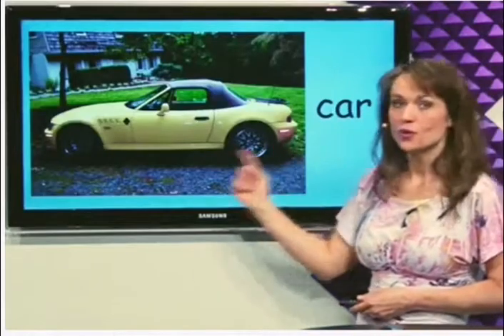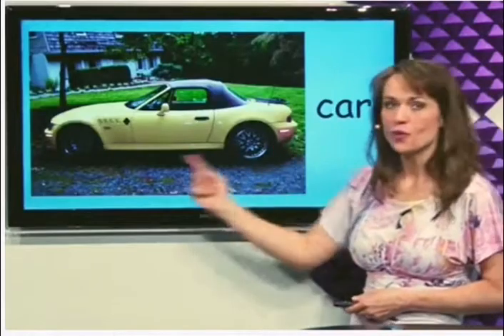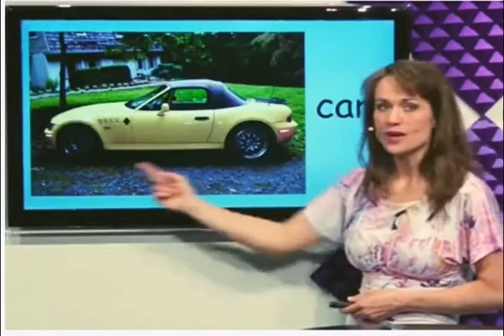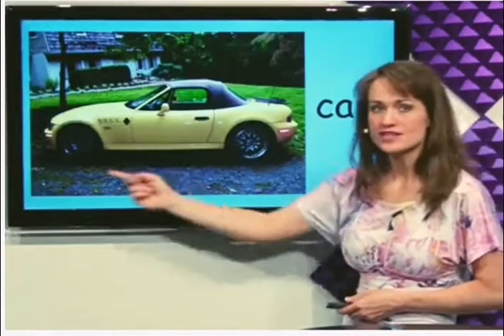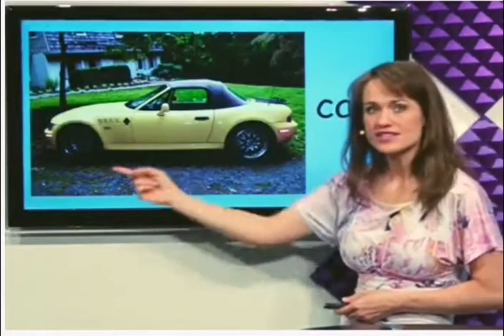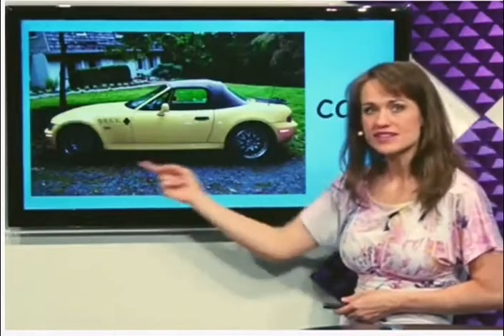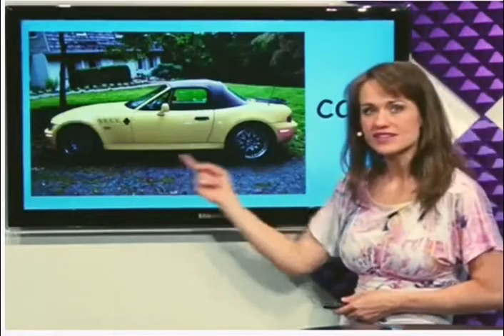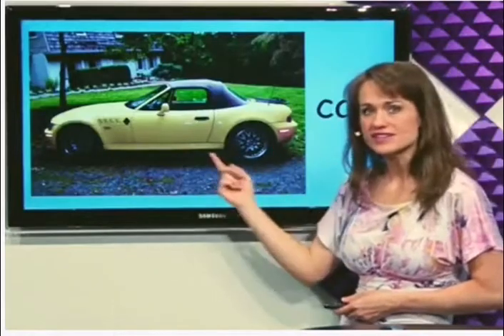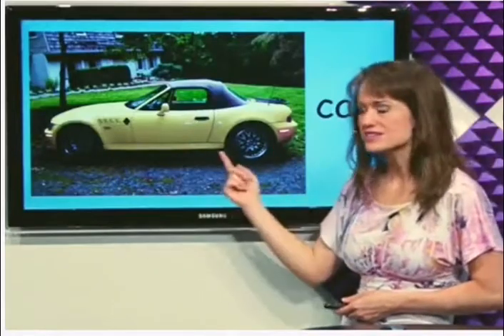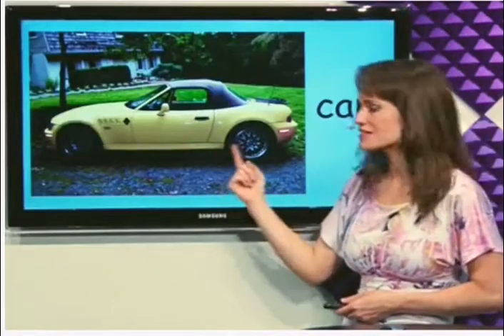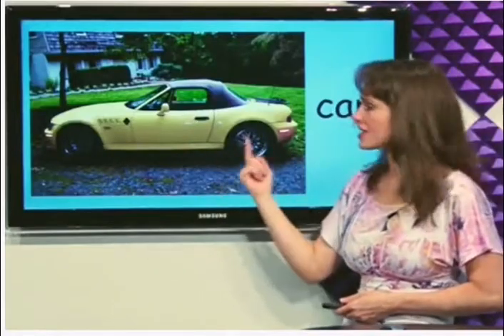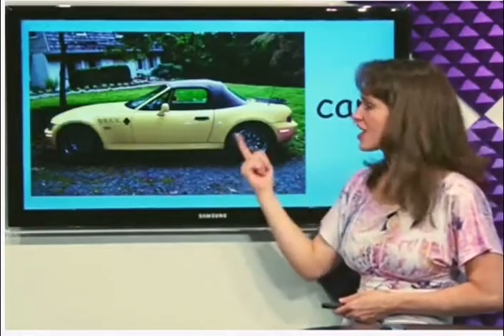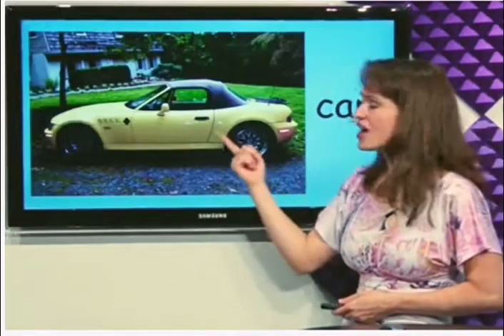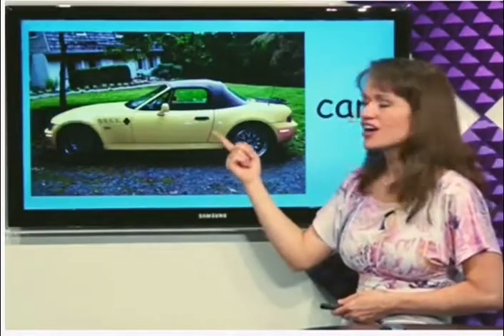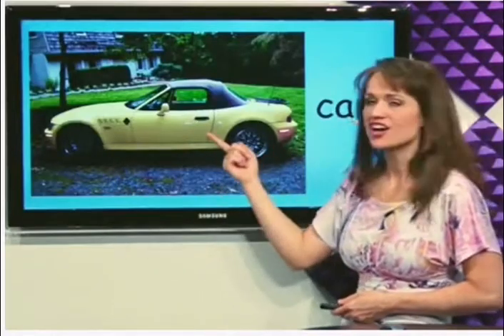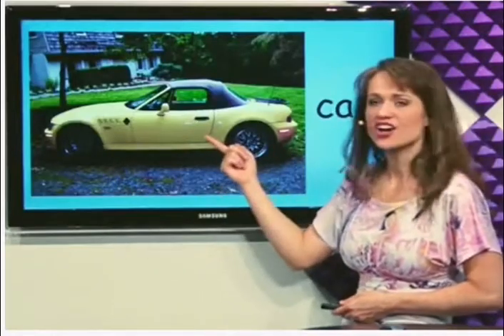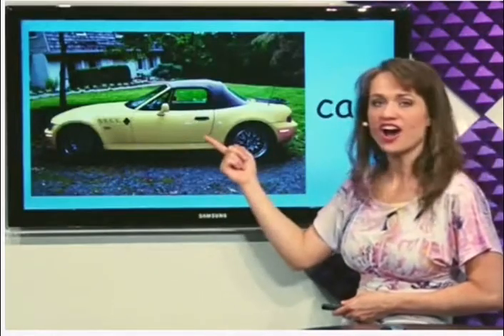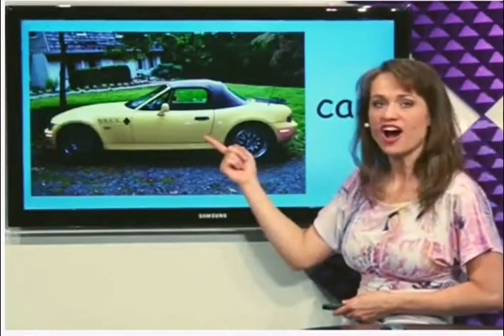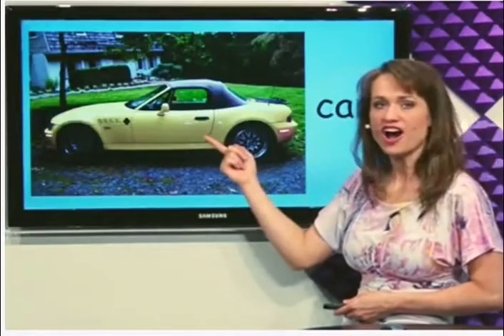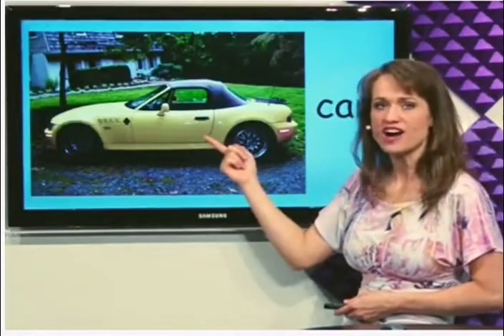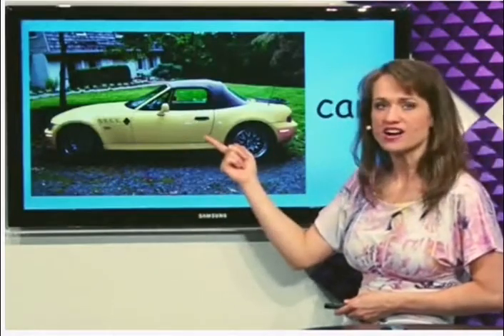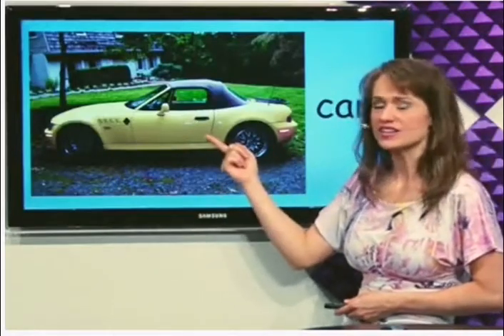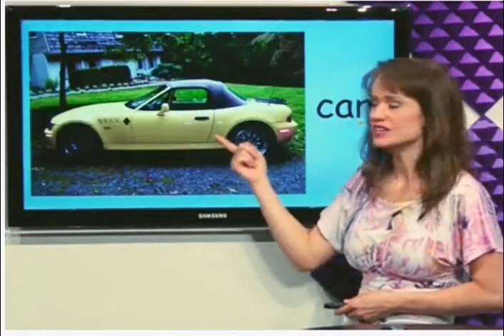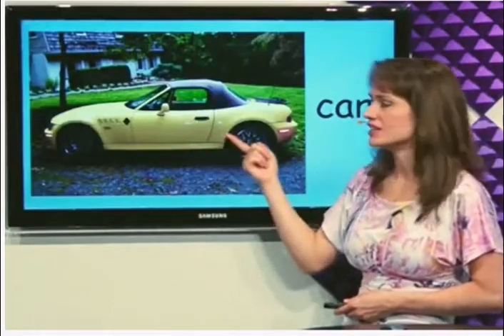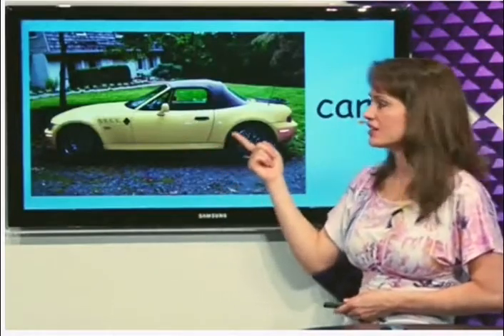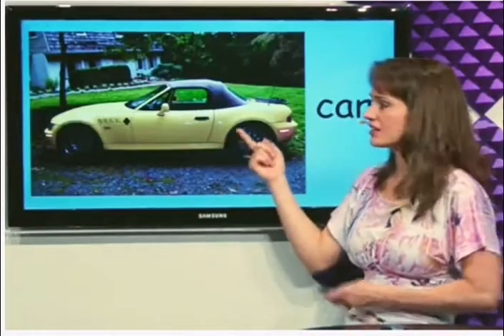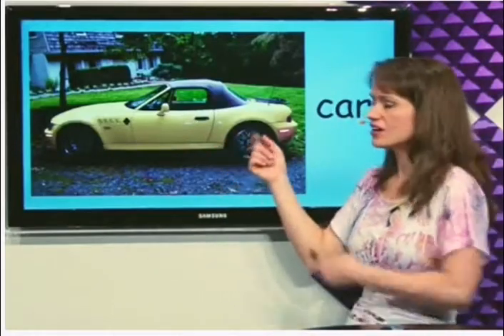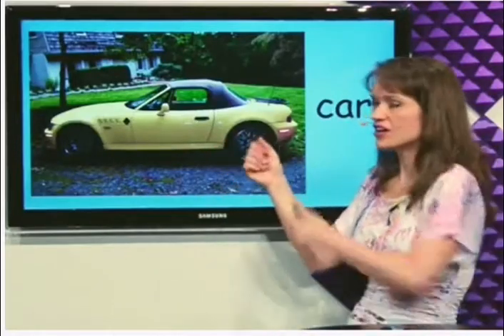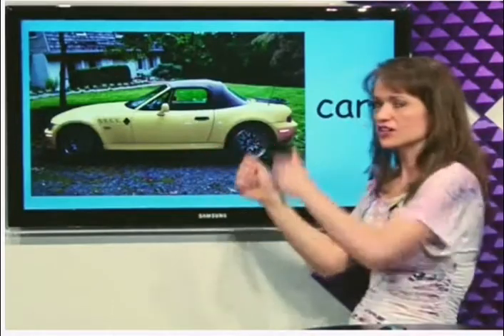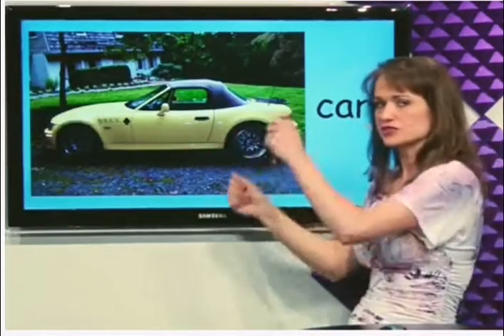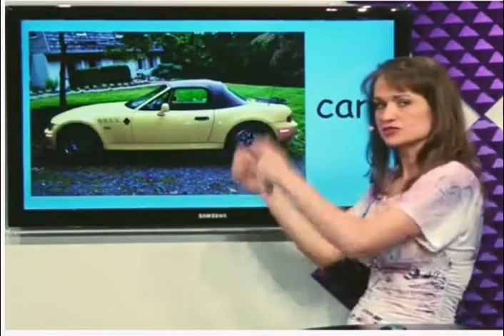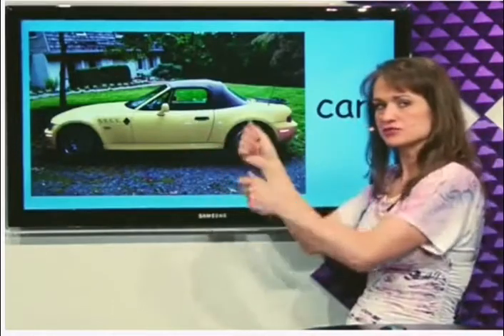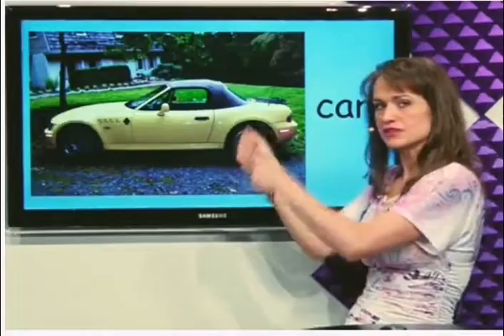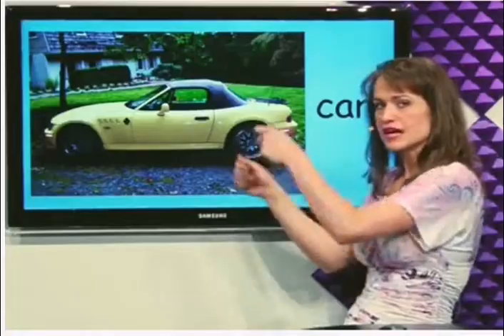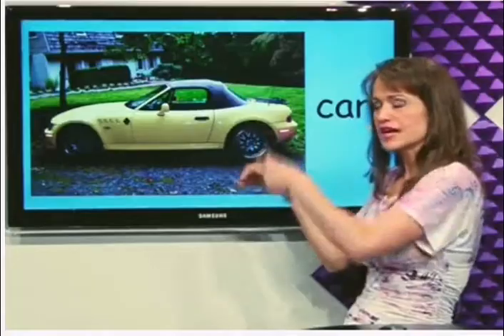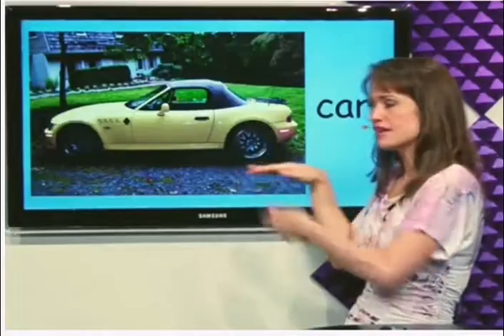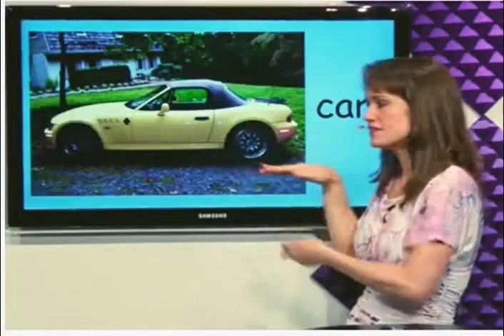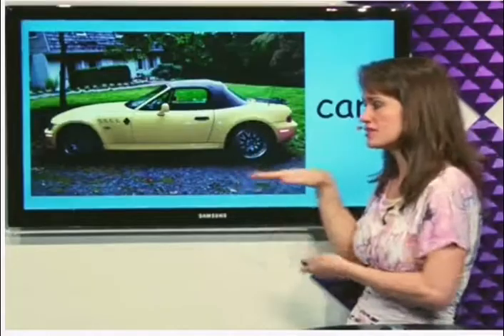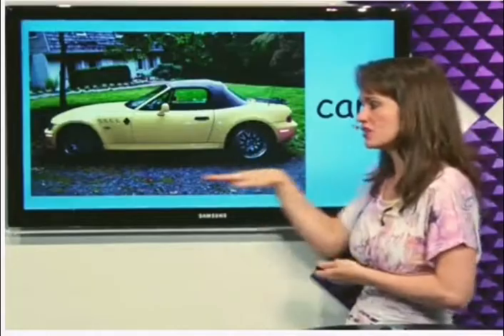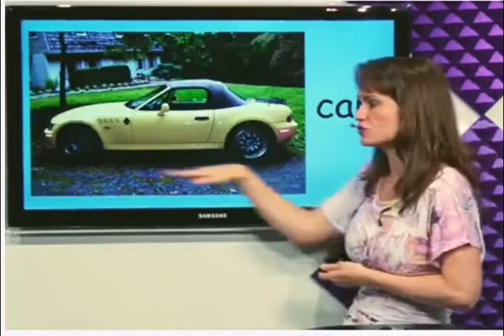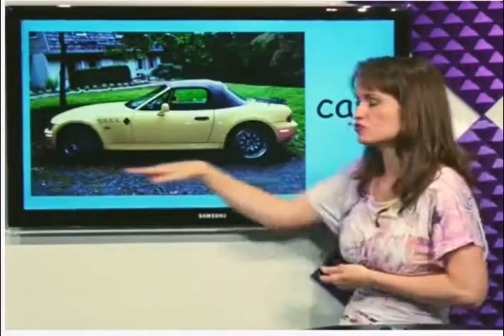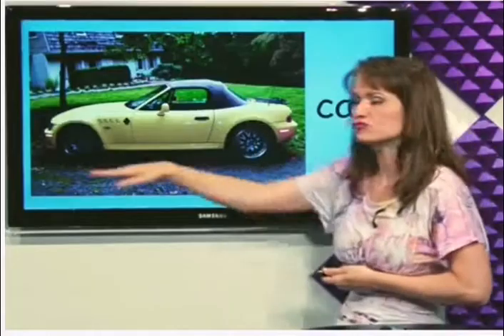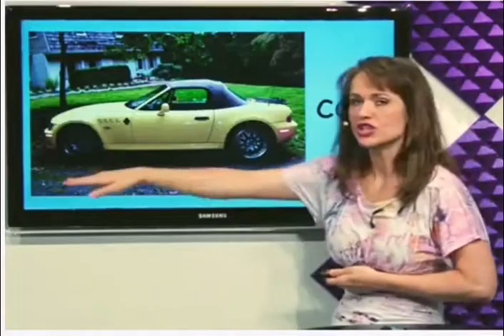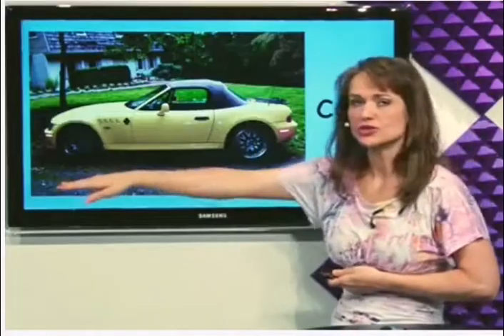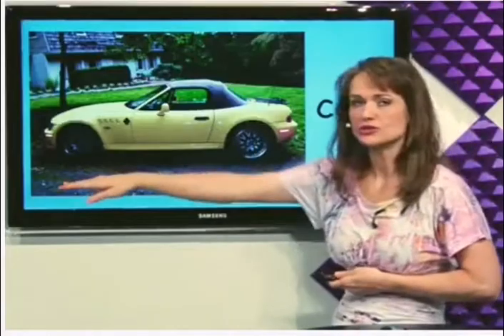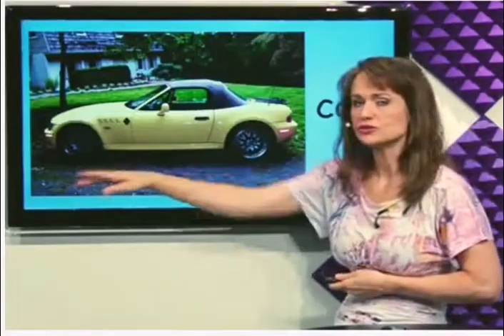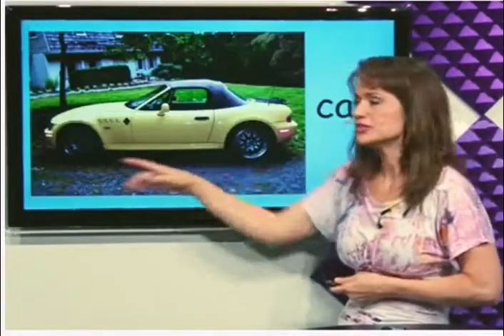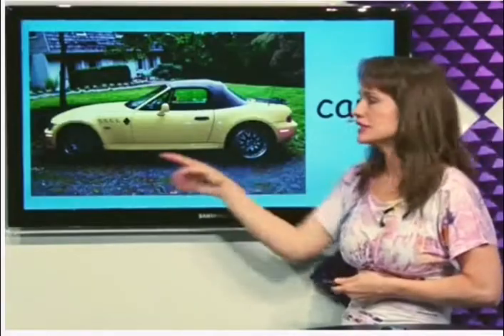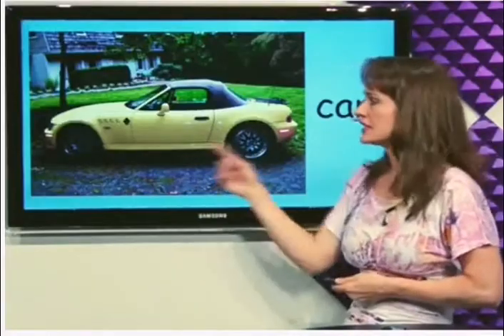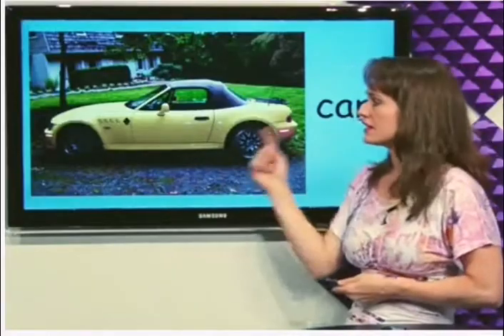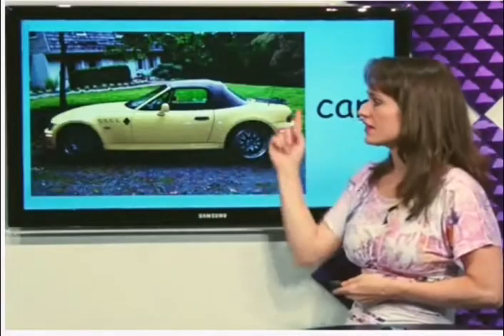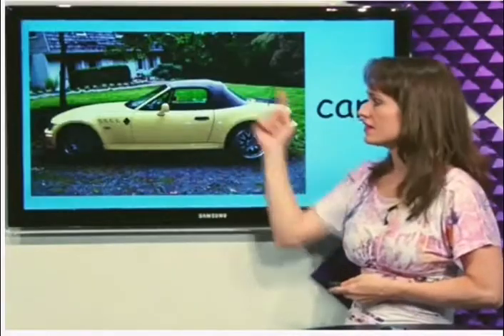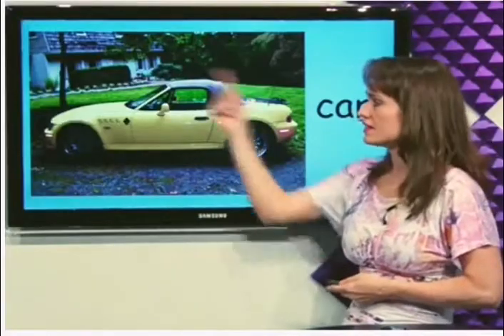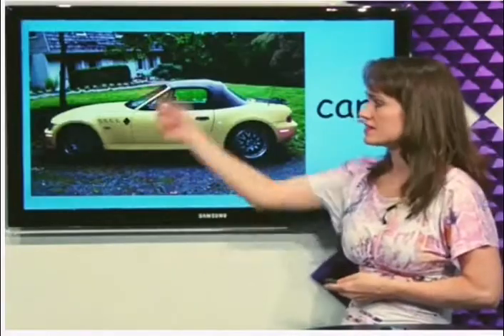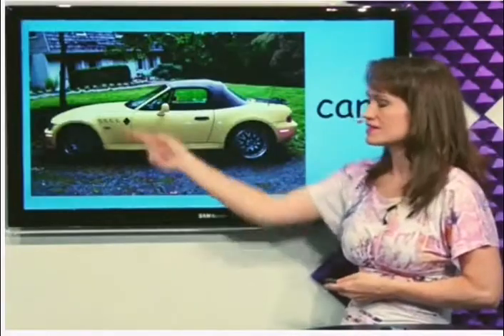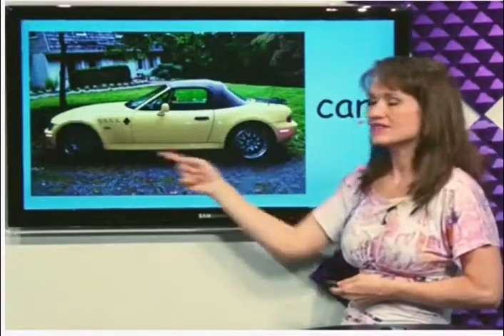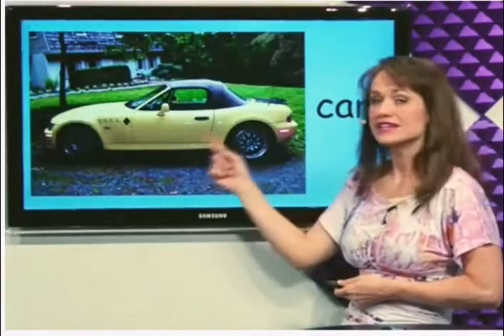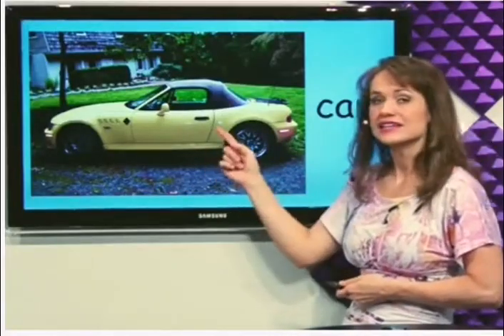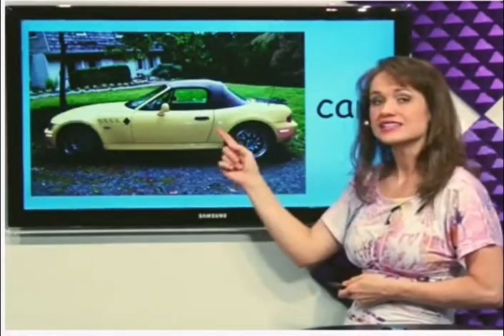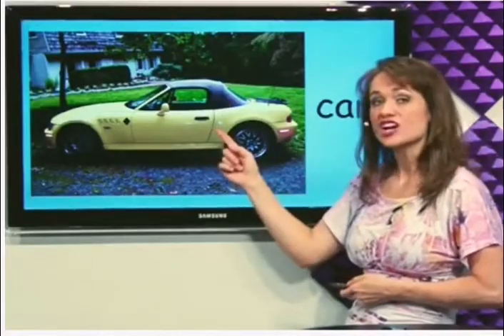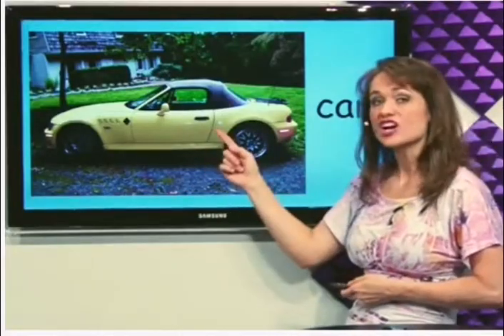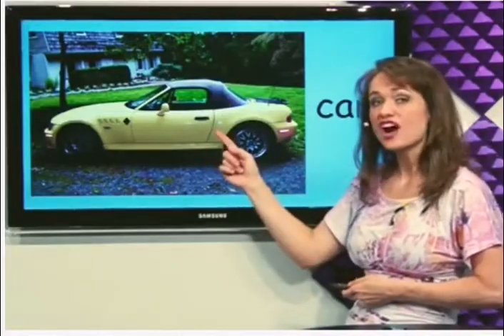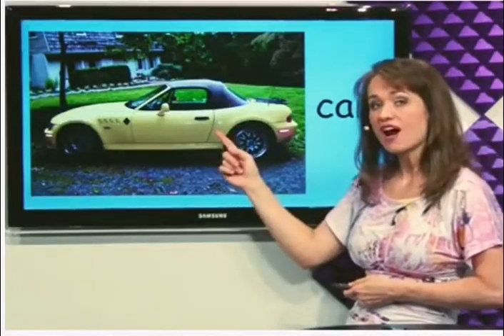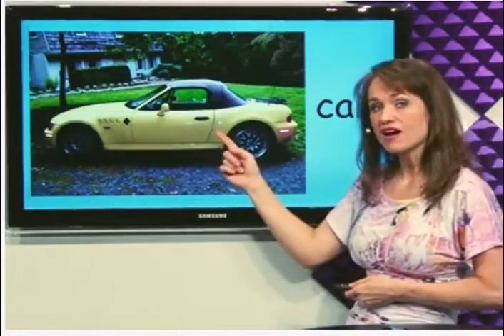What's this? Car. The car drives on the road. This is a car.